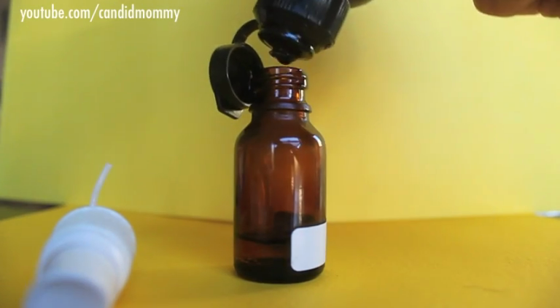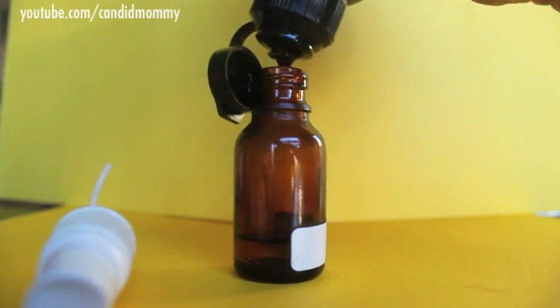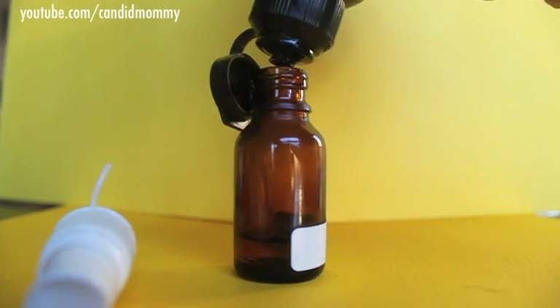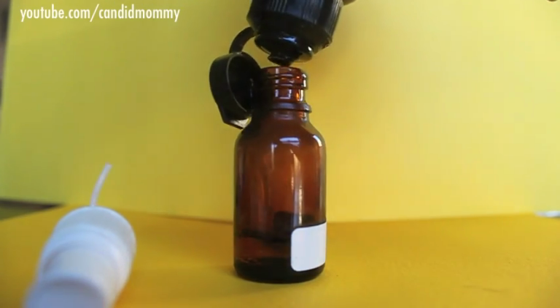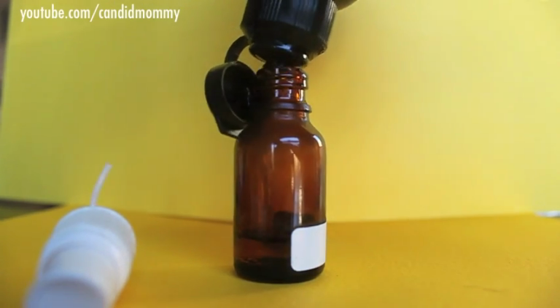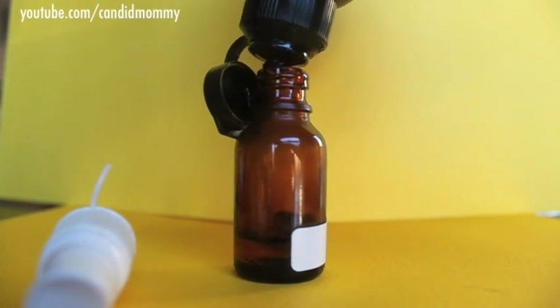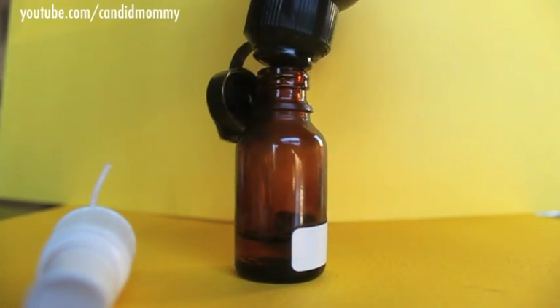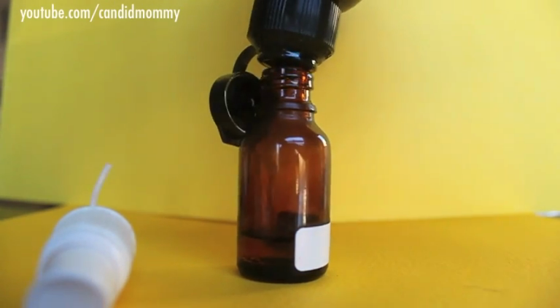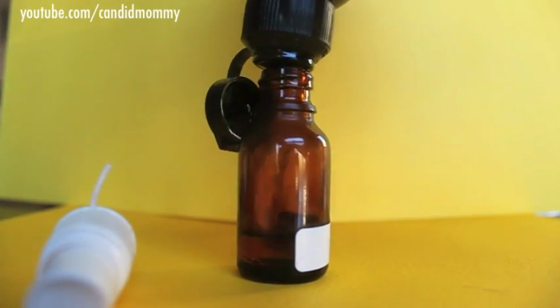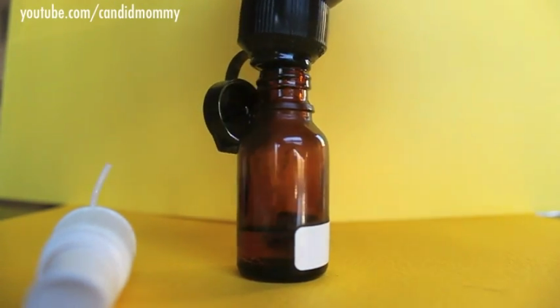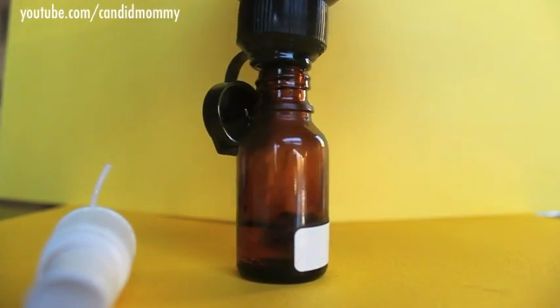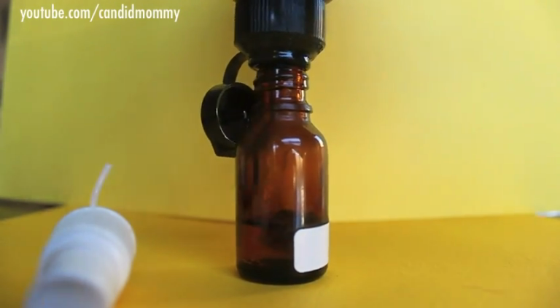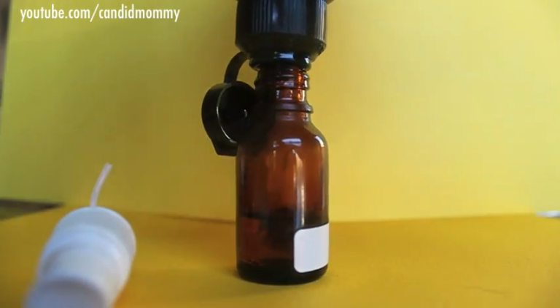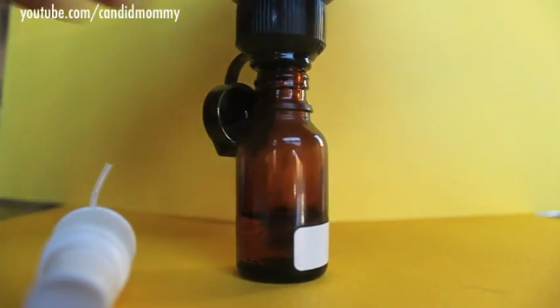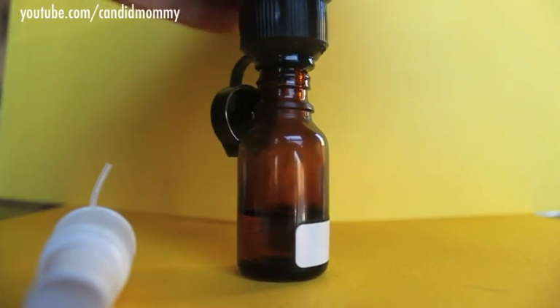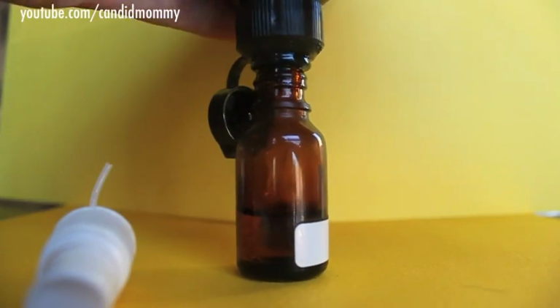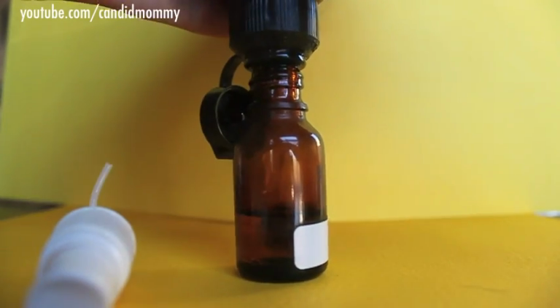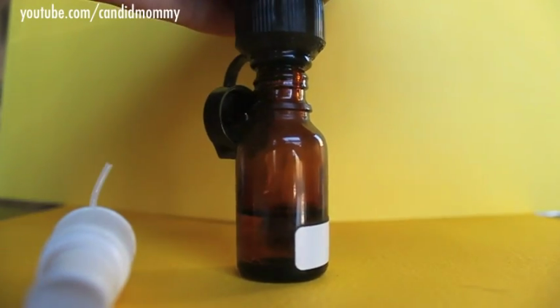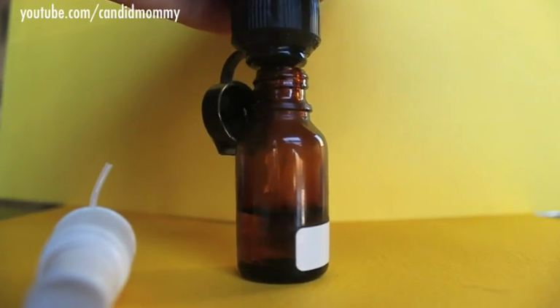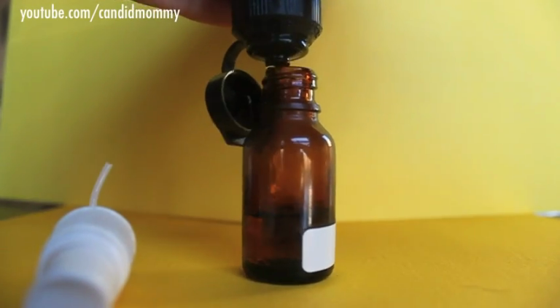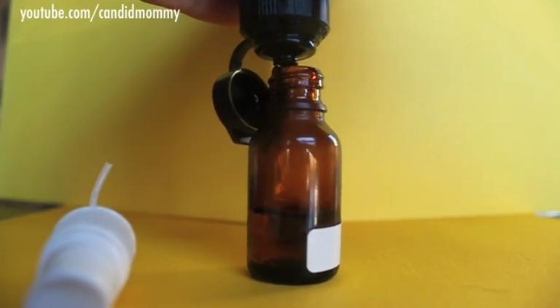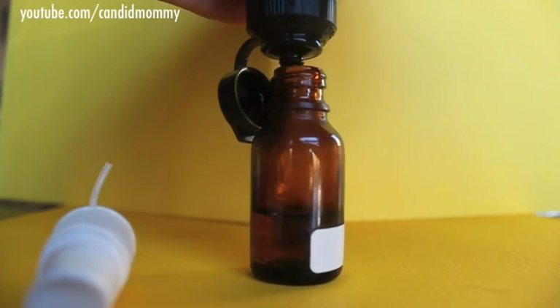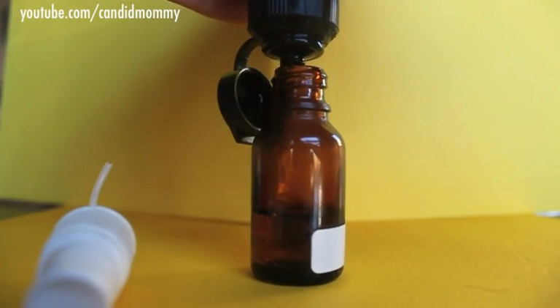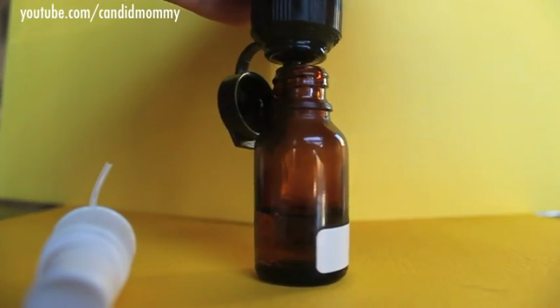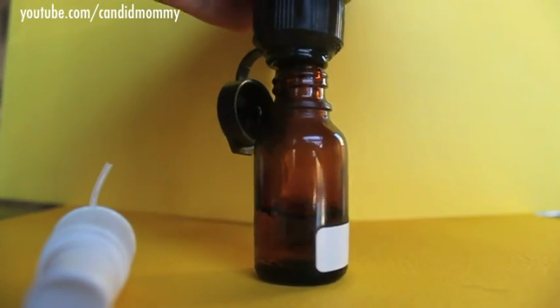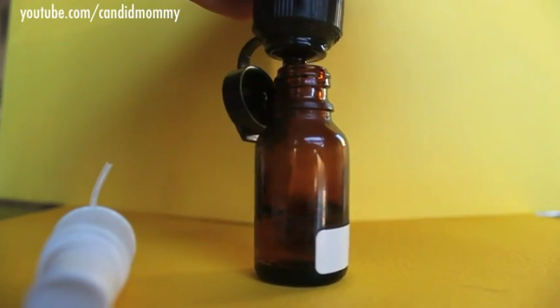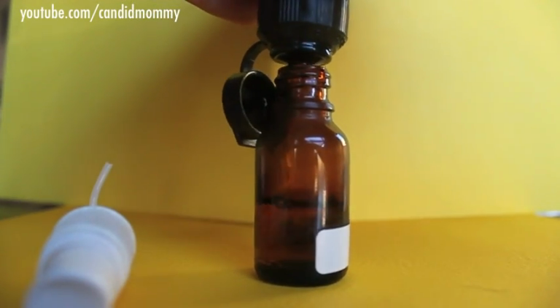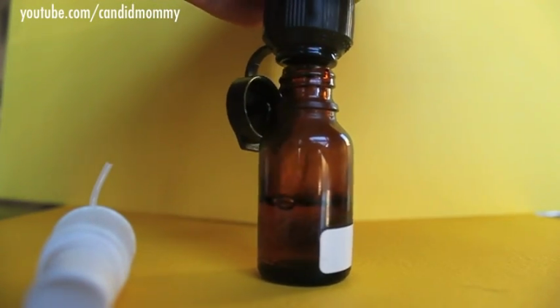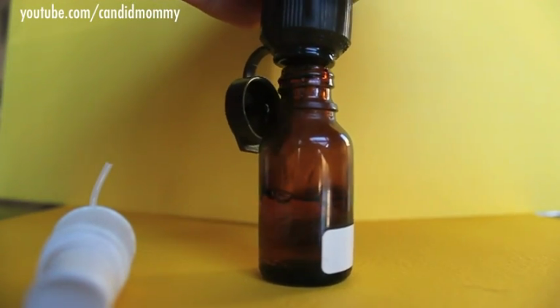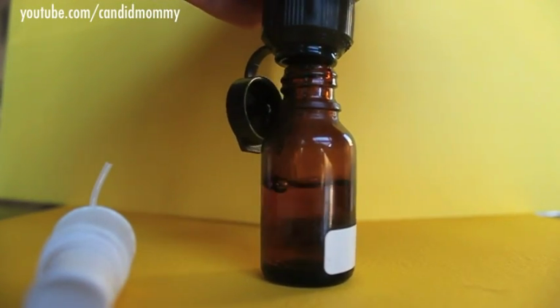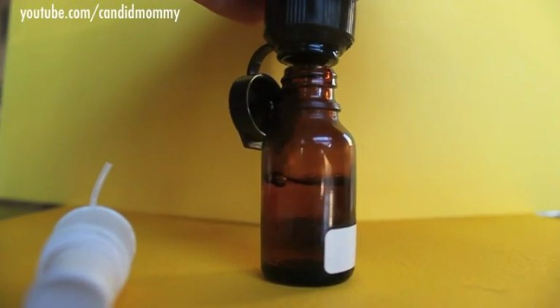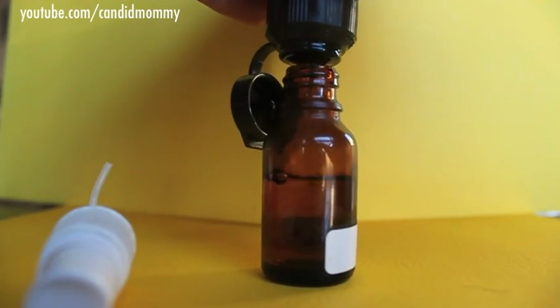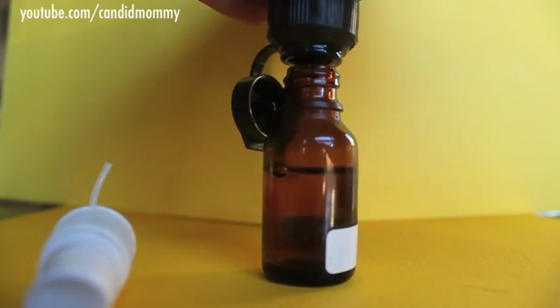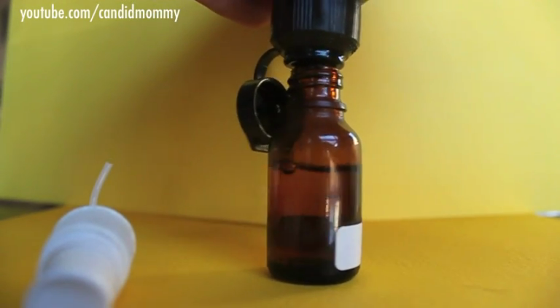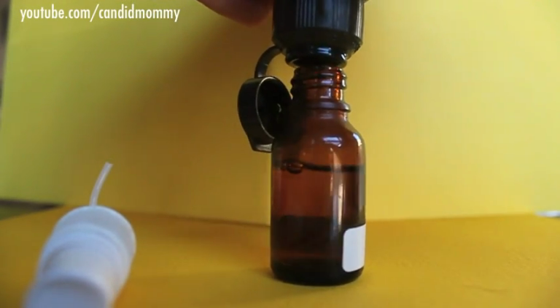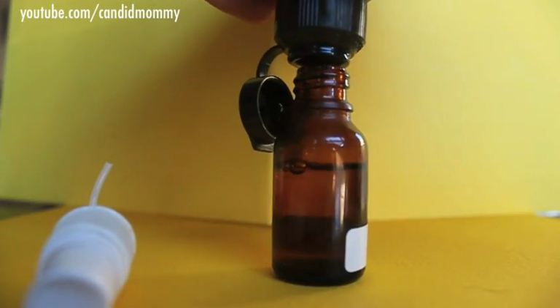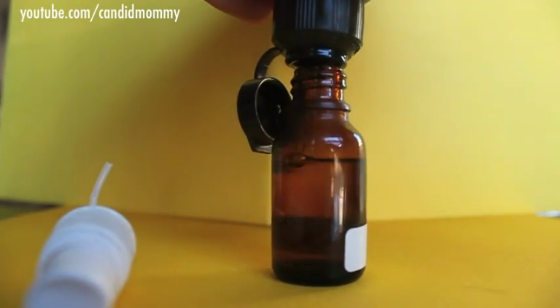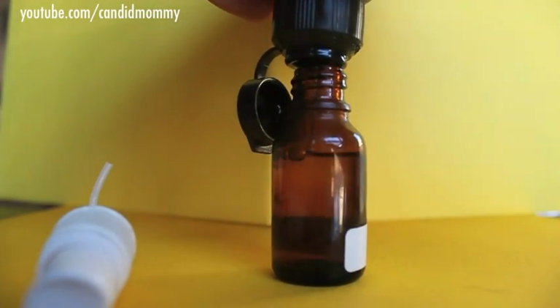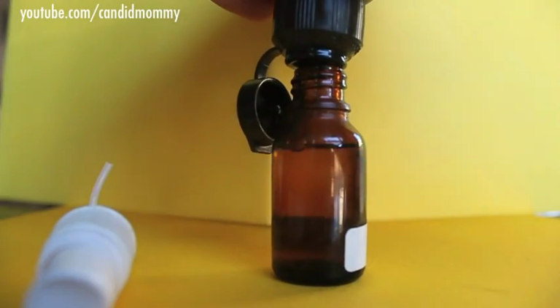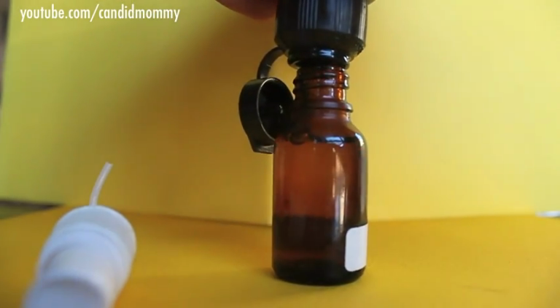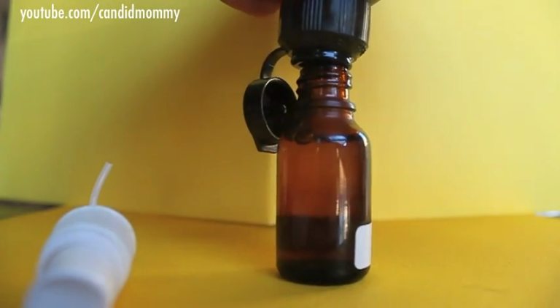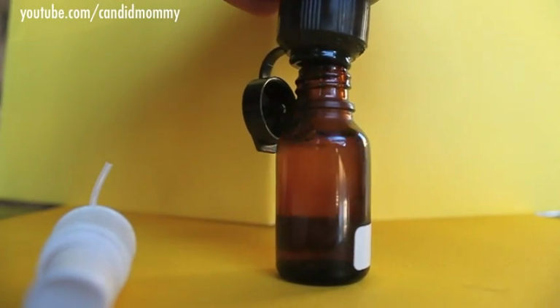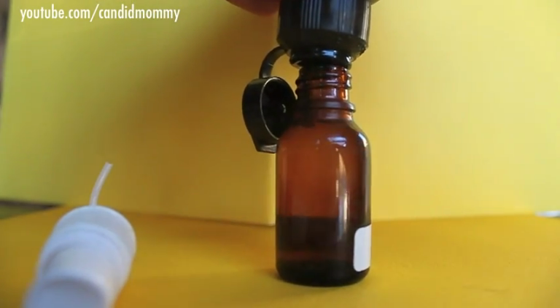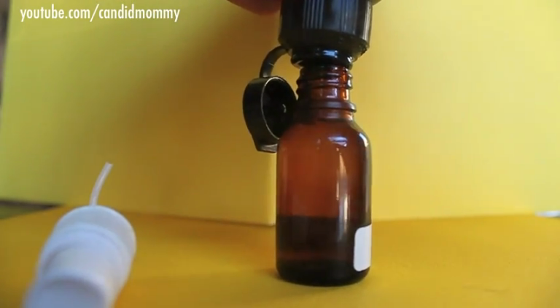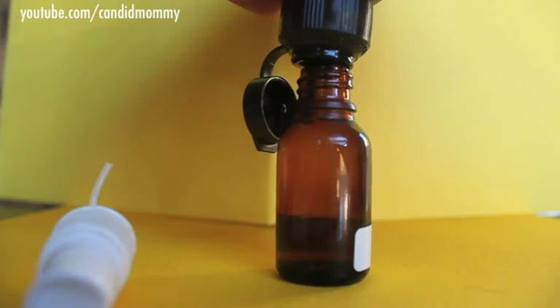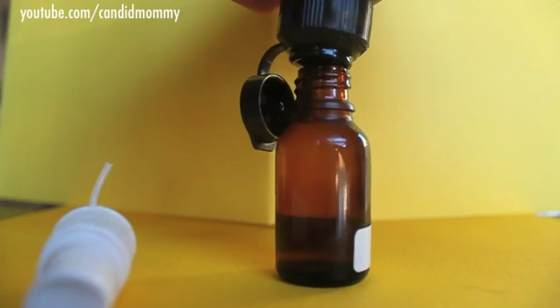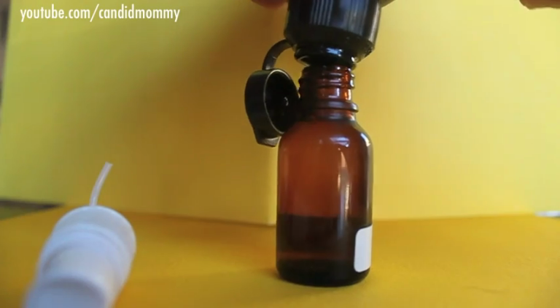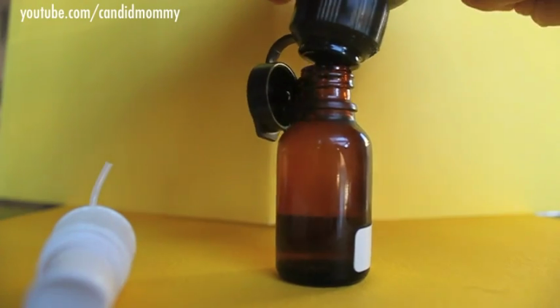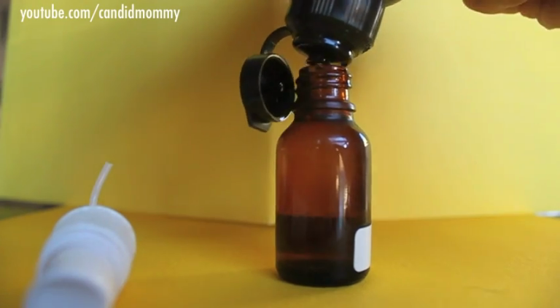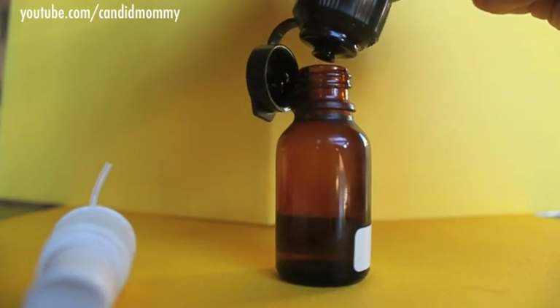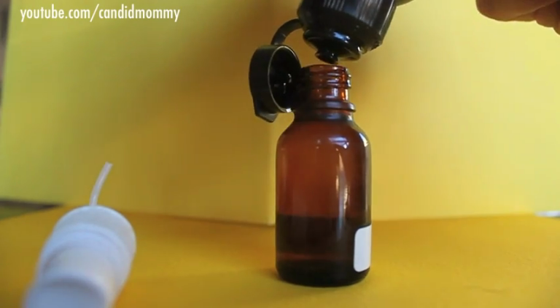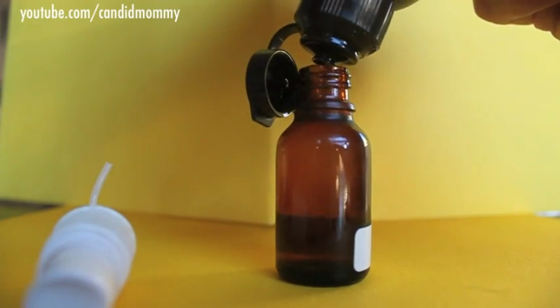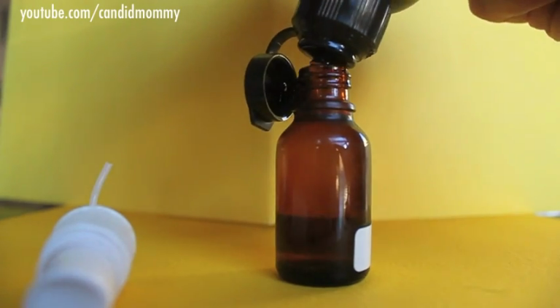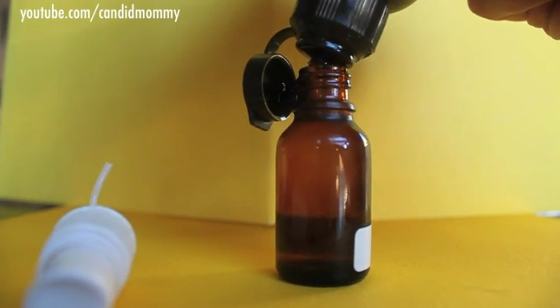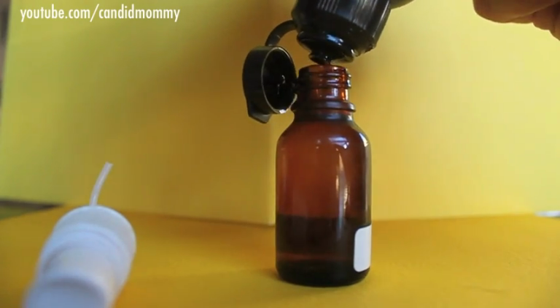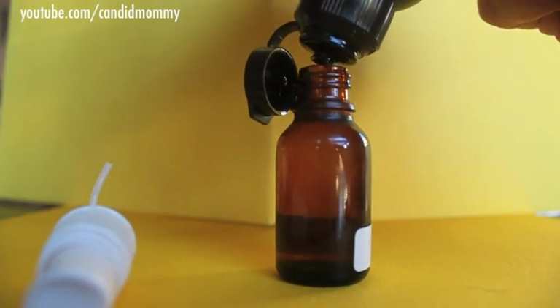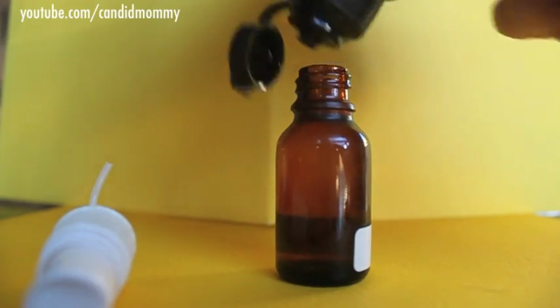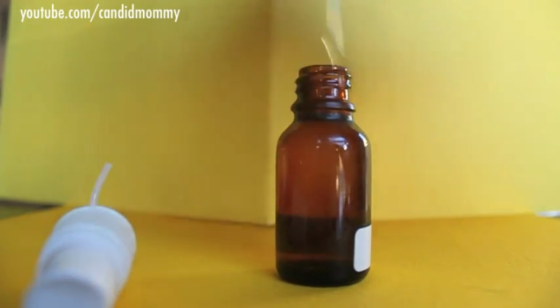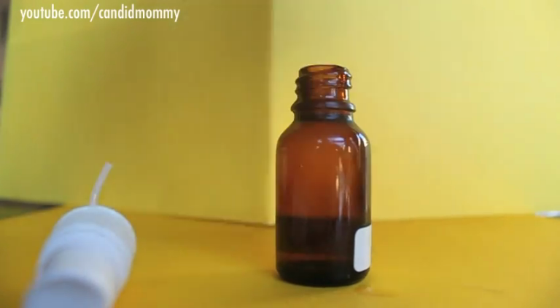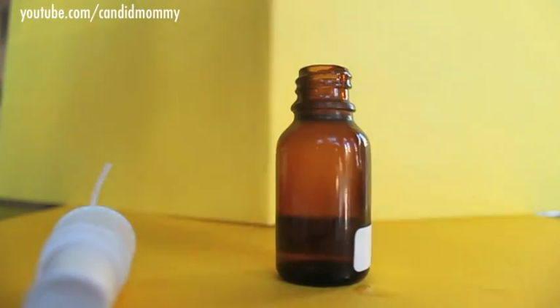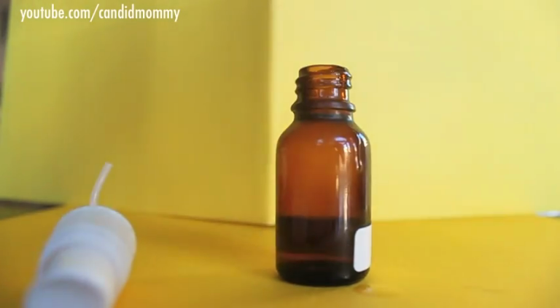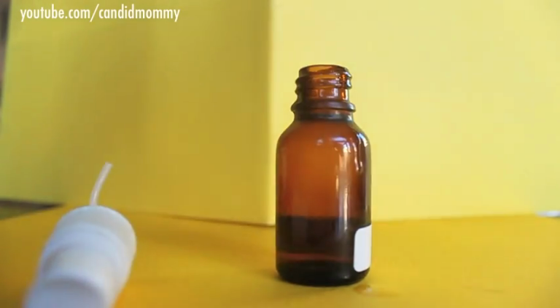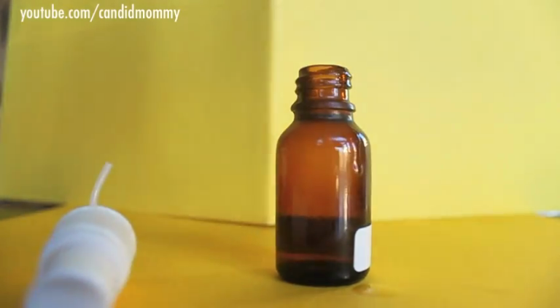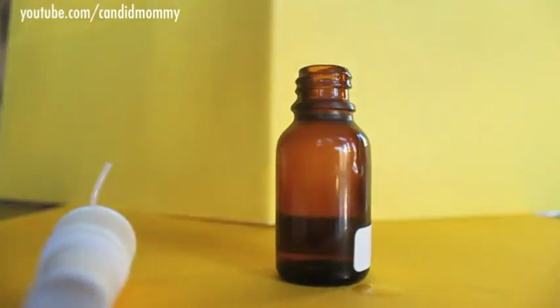Once you get all those oils in there, you're going to fill the rest of the bottle with your fractionated coconut oil, and that's it. You're ready to go.